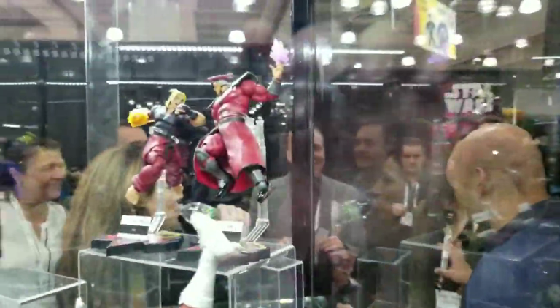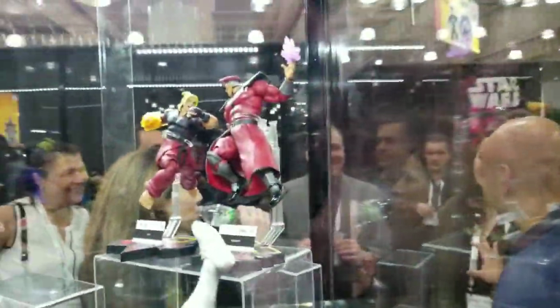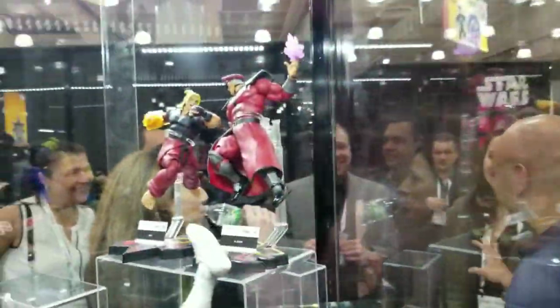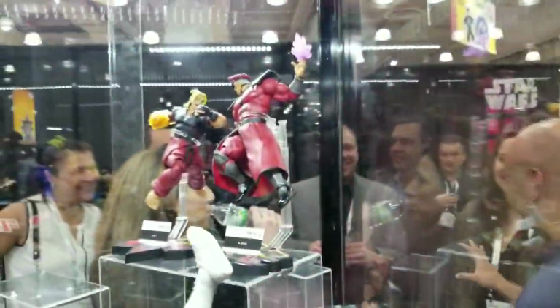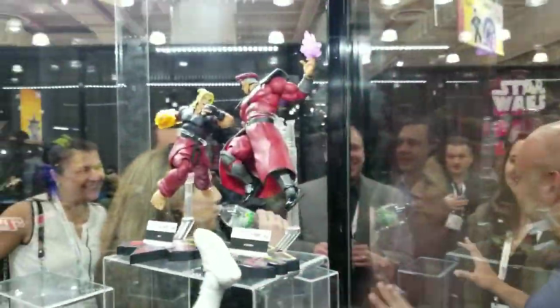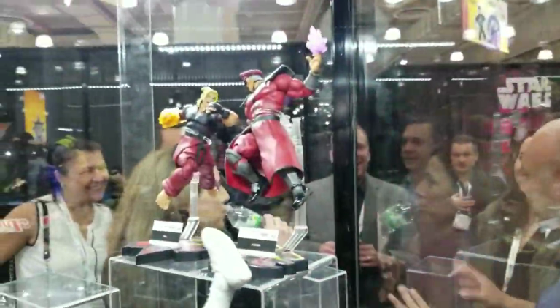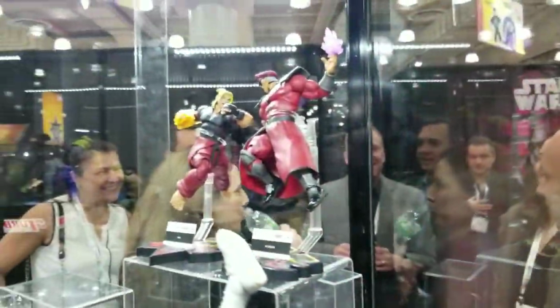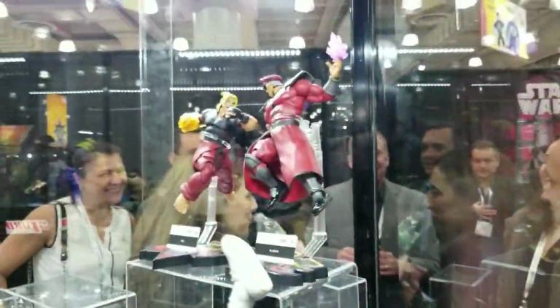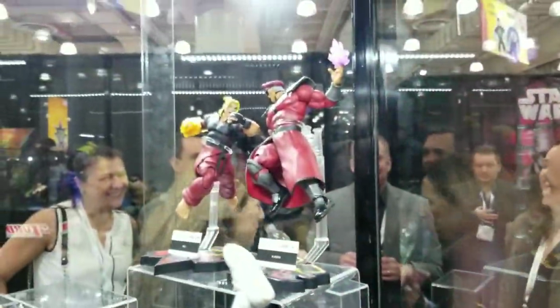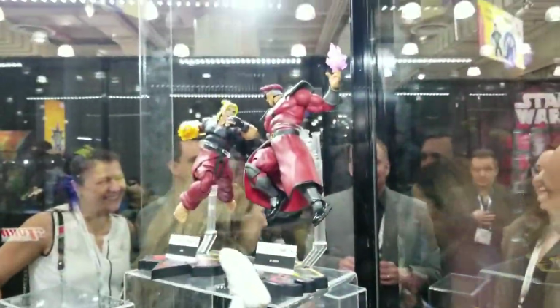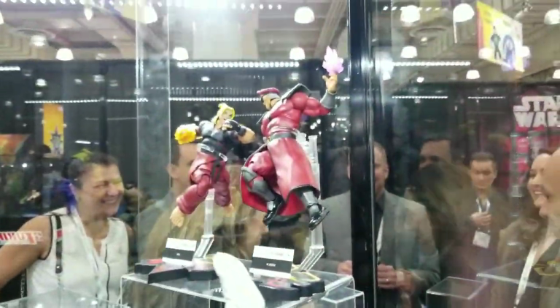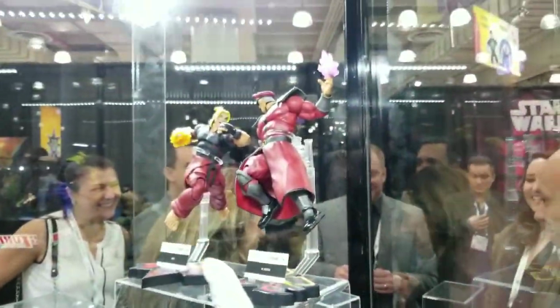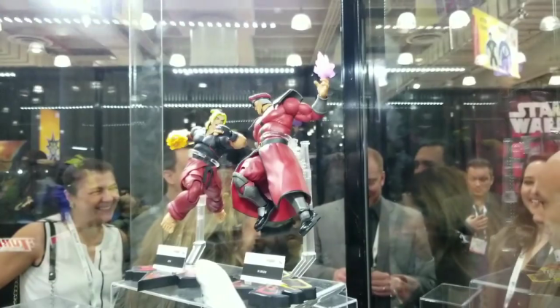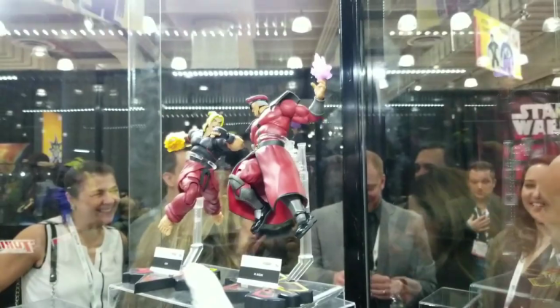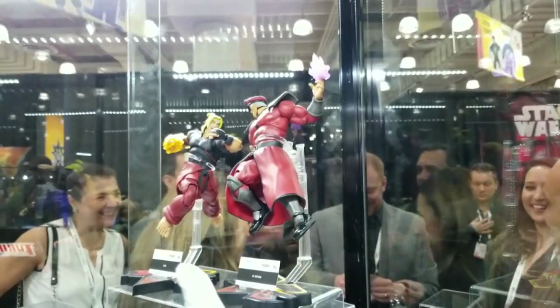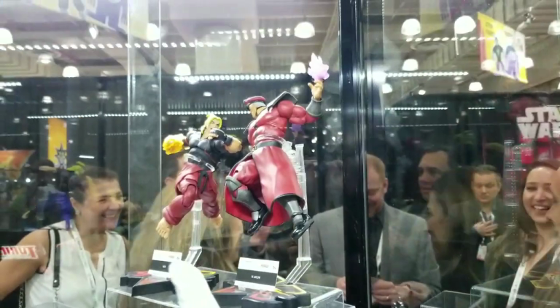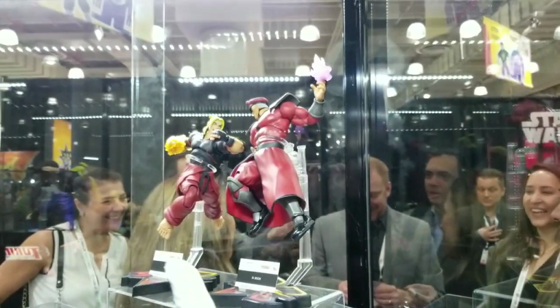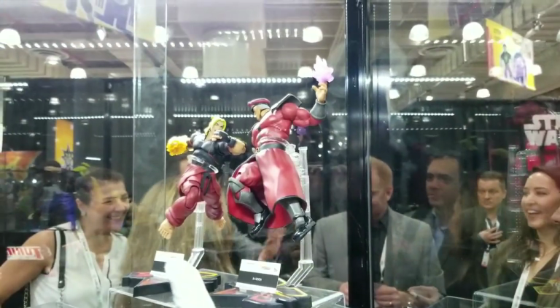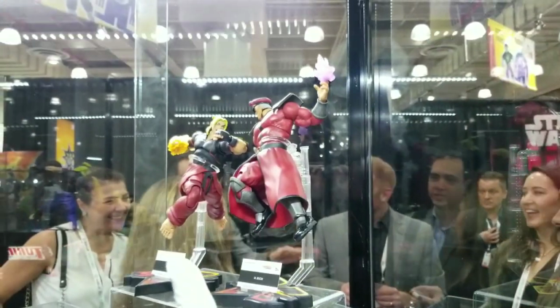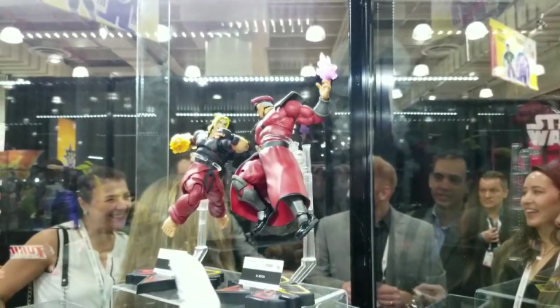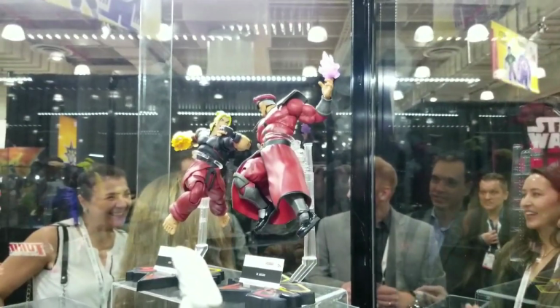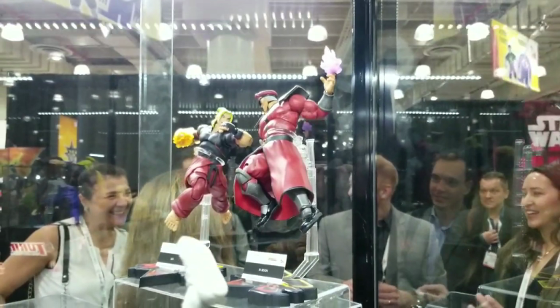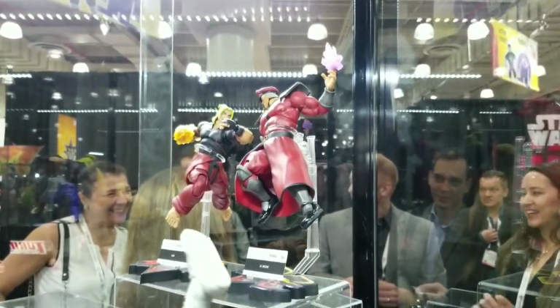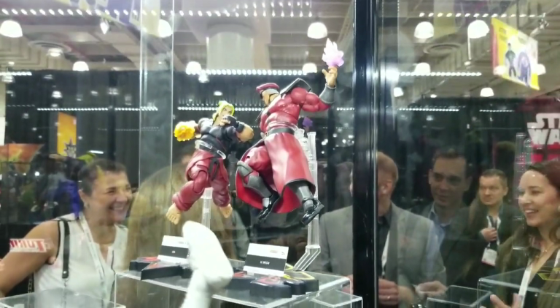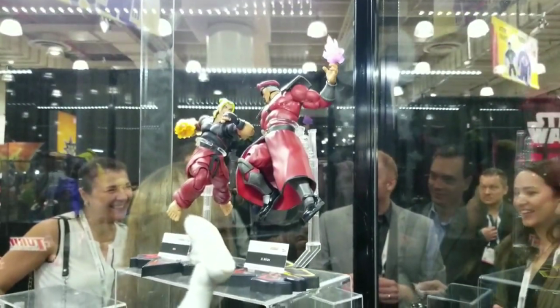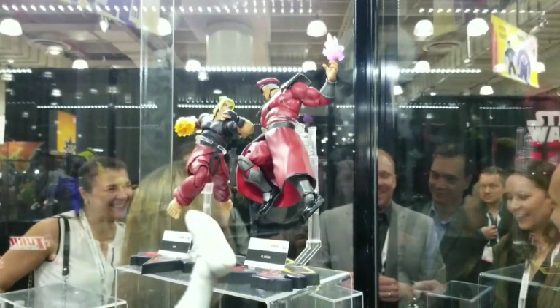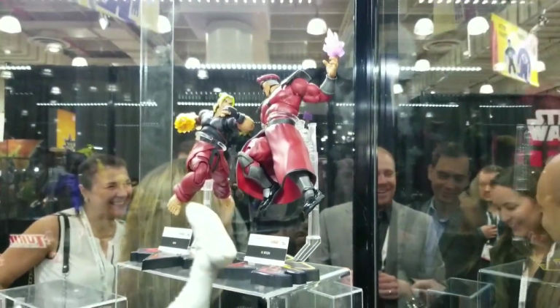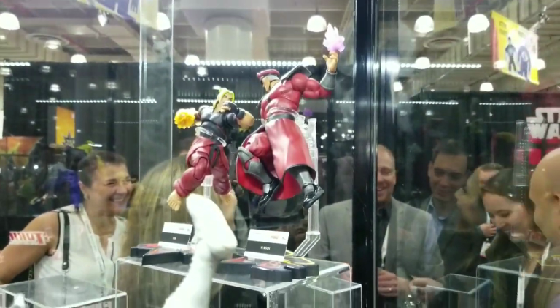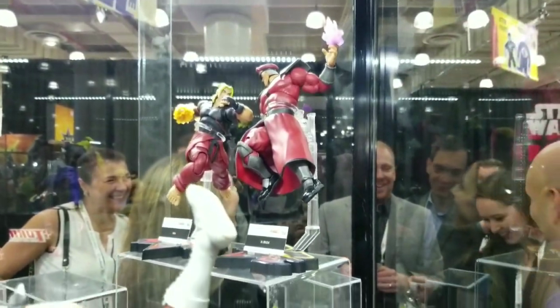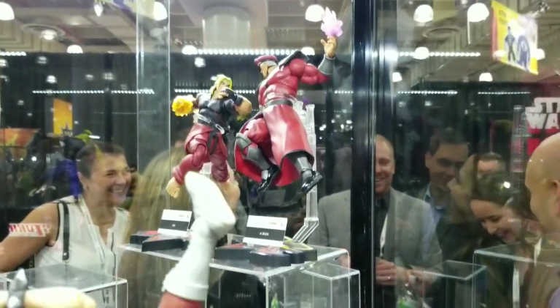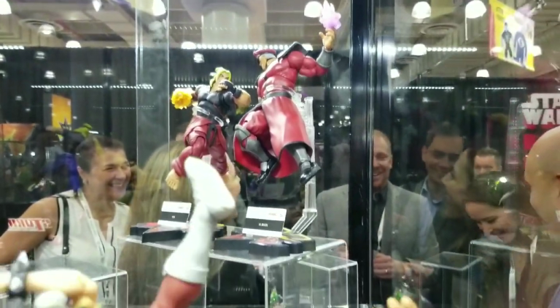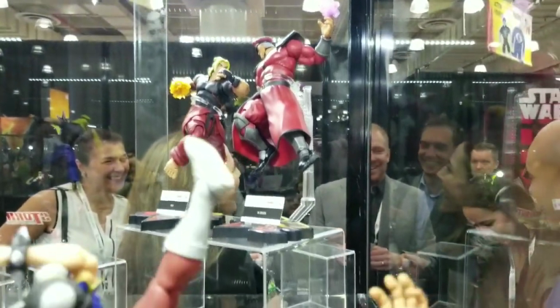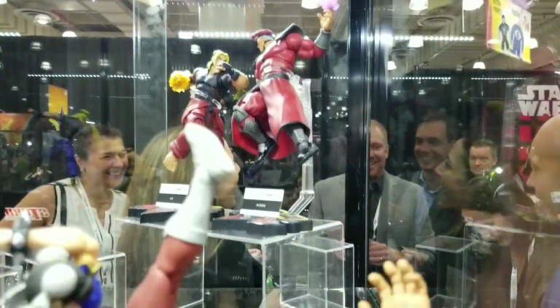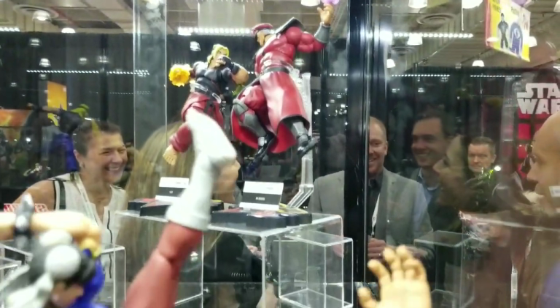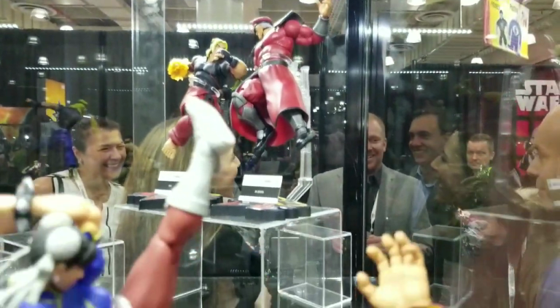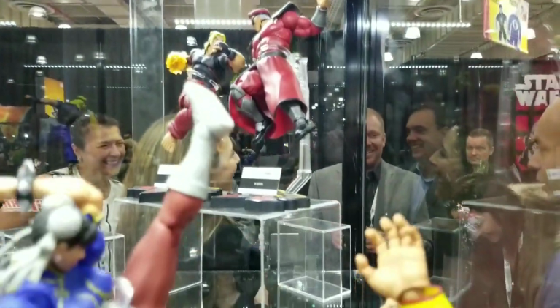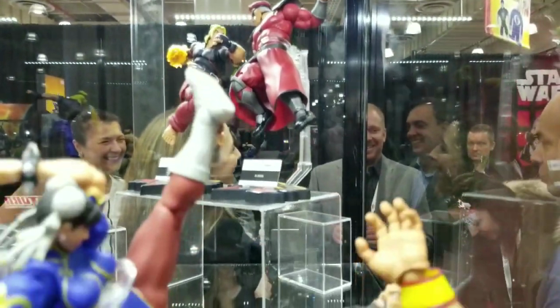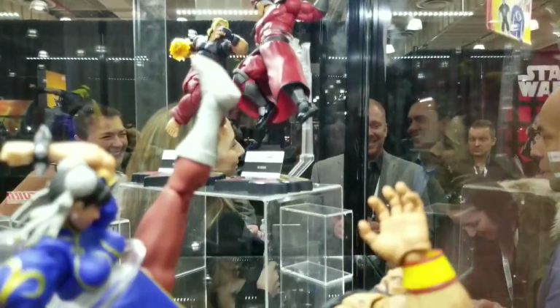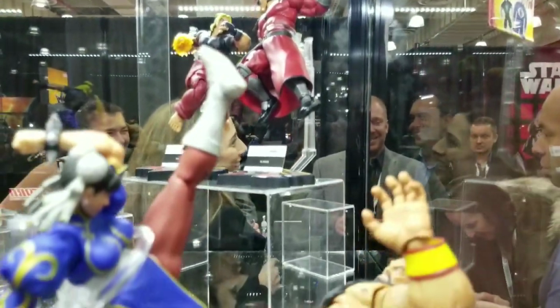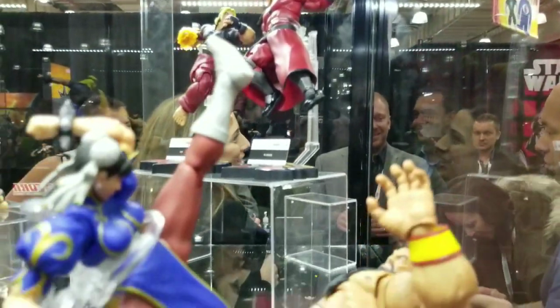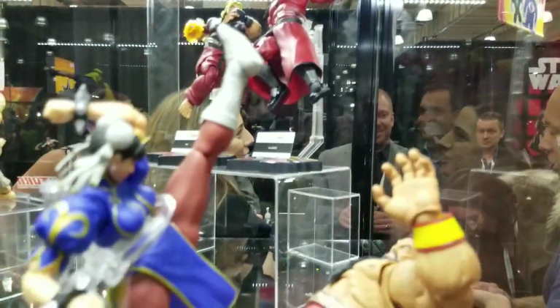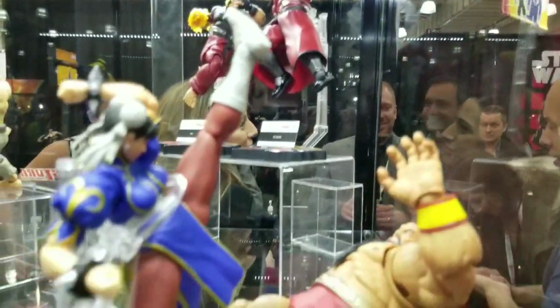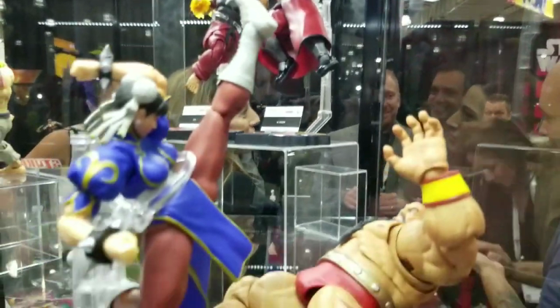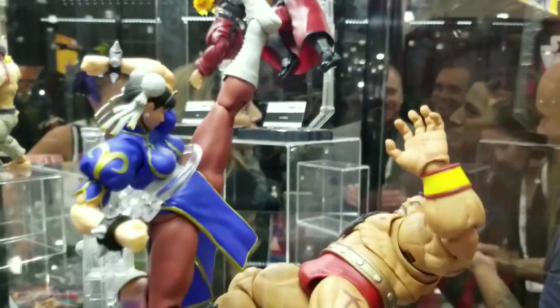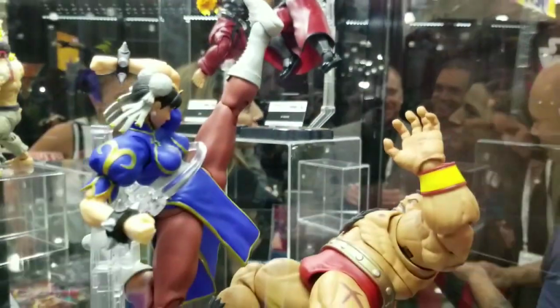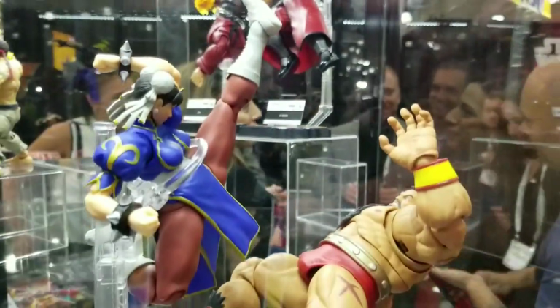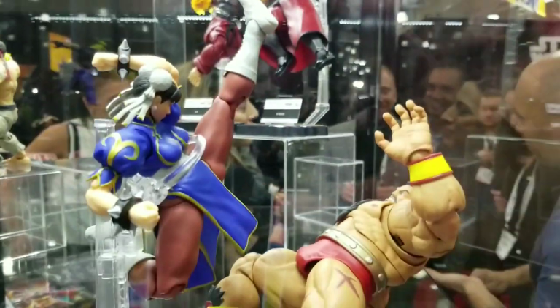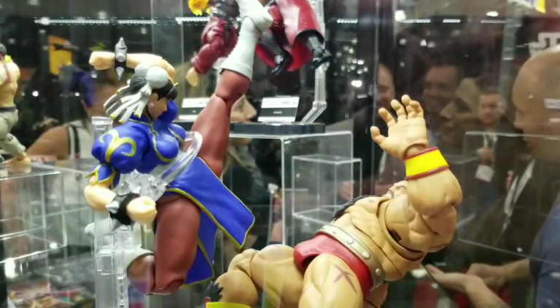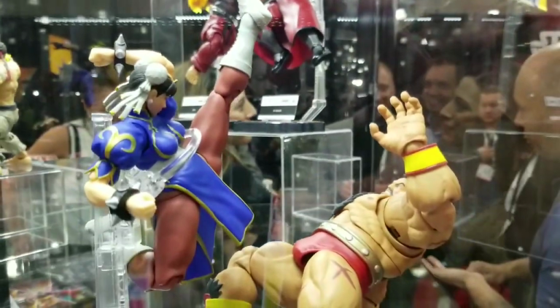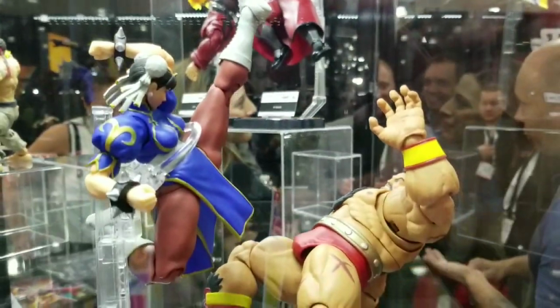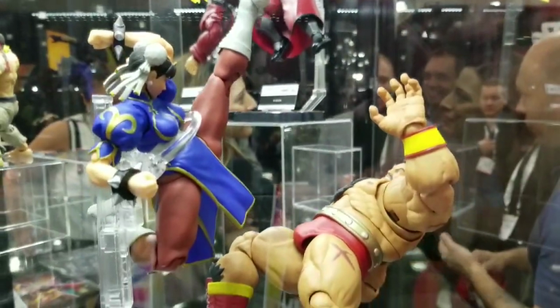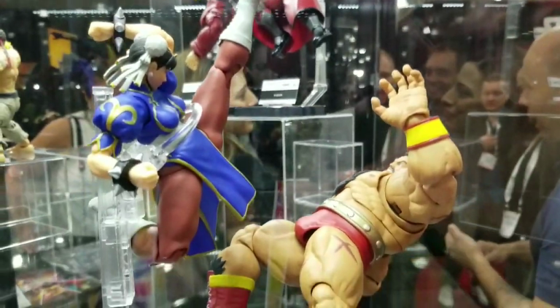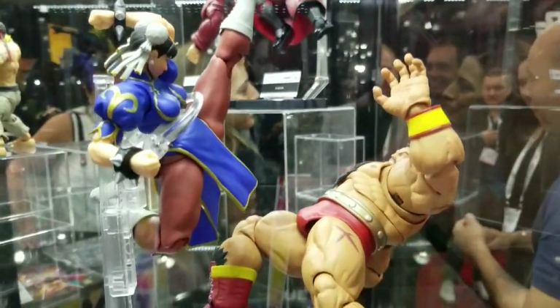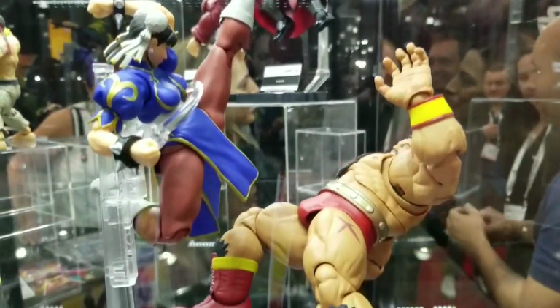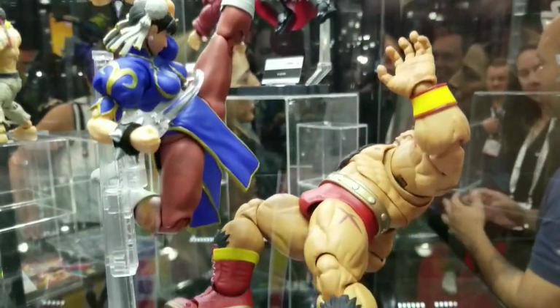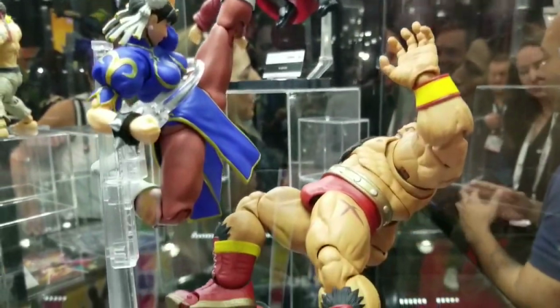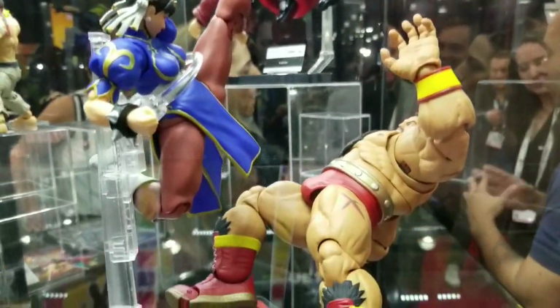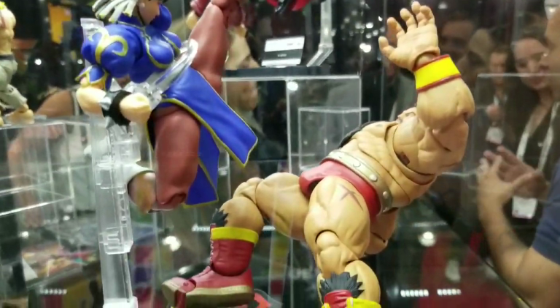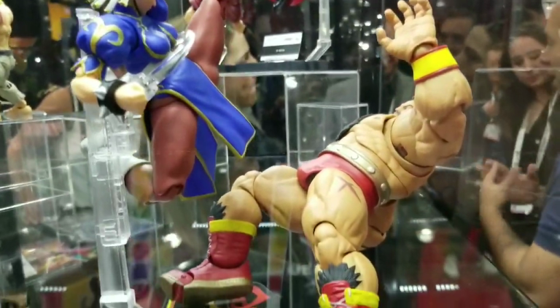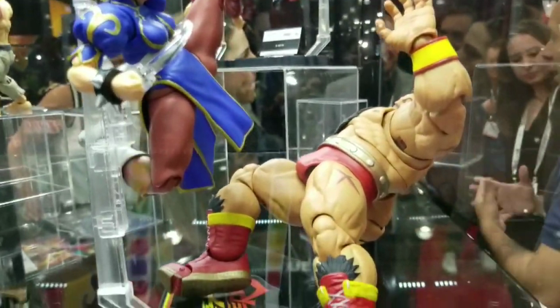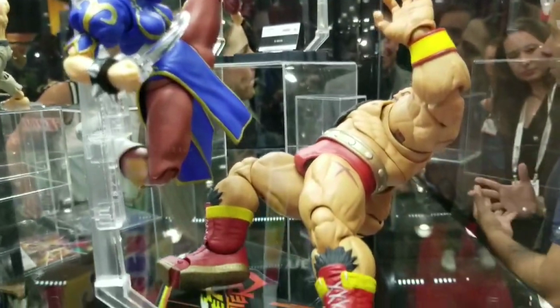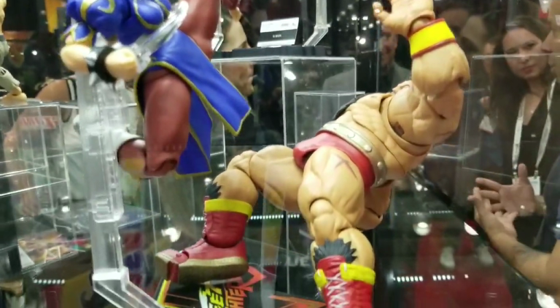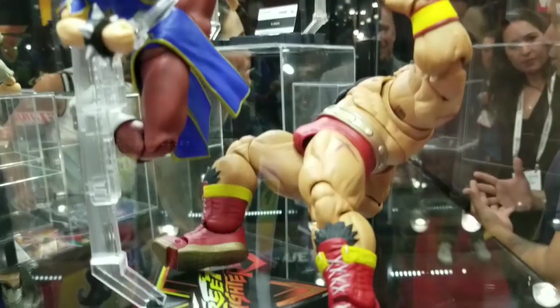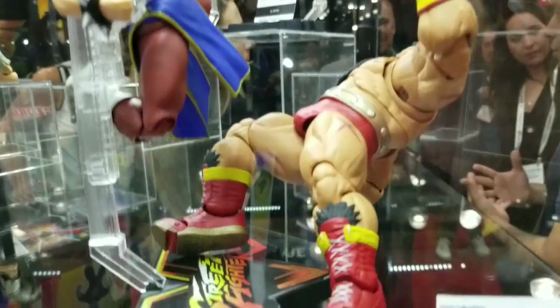And then it looks like another version of Ken back that way, just the different colors. Fighting Bison. Chun-Li and Zangief.